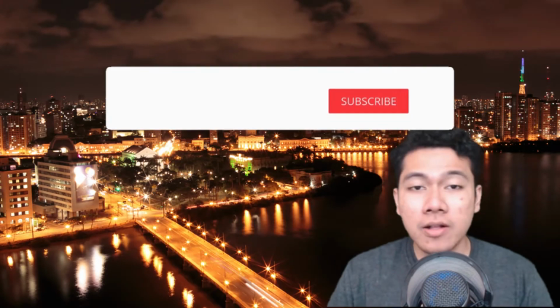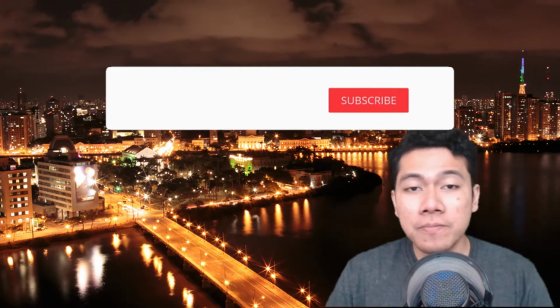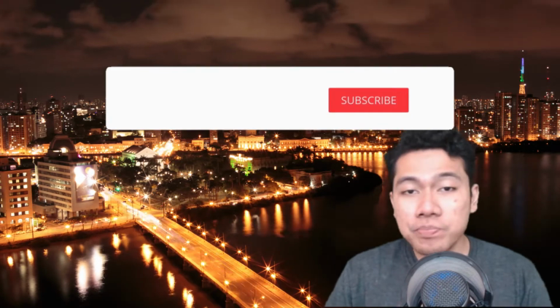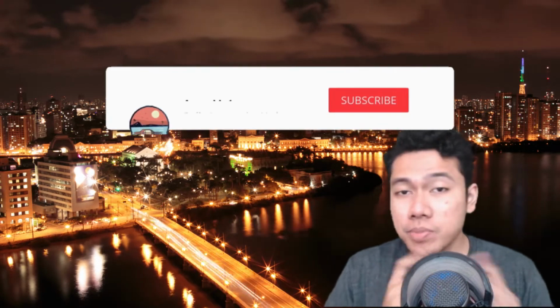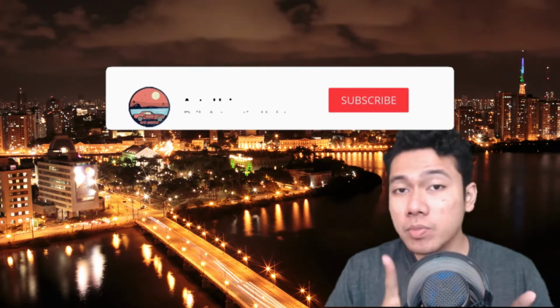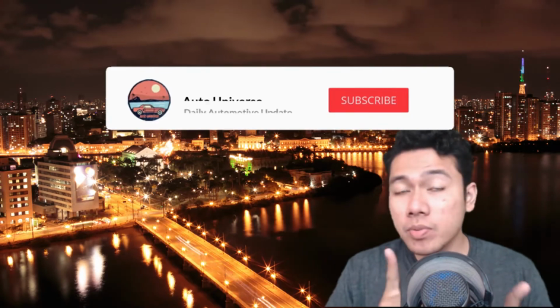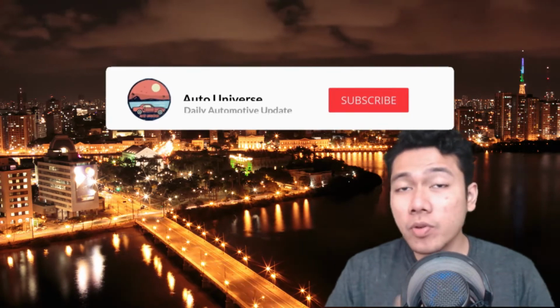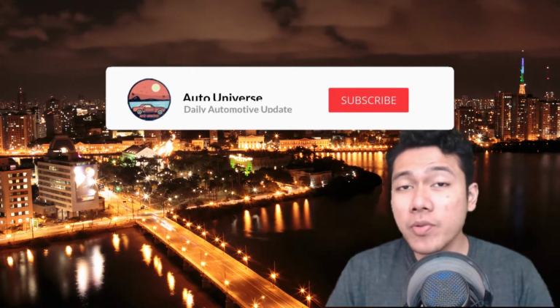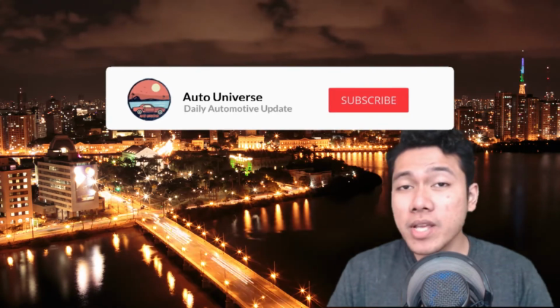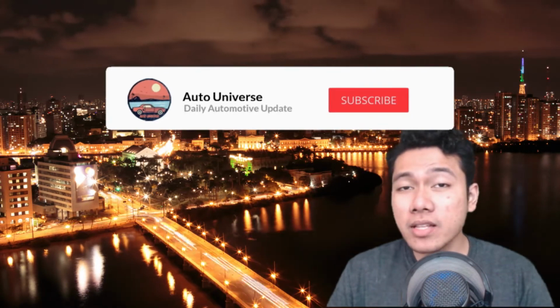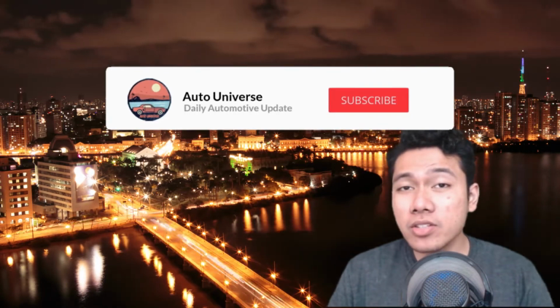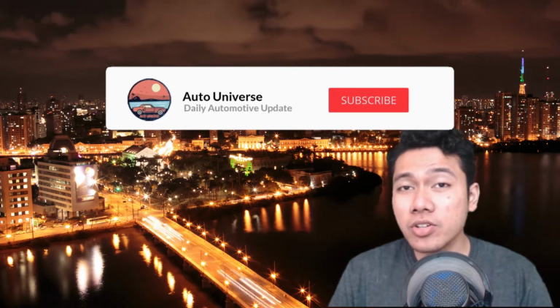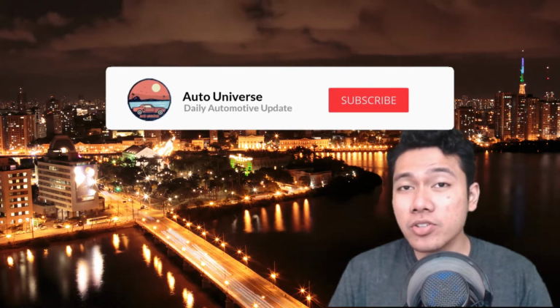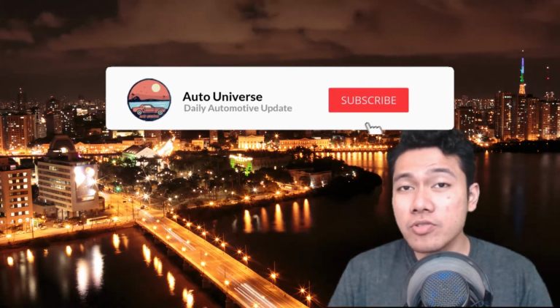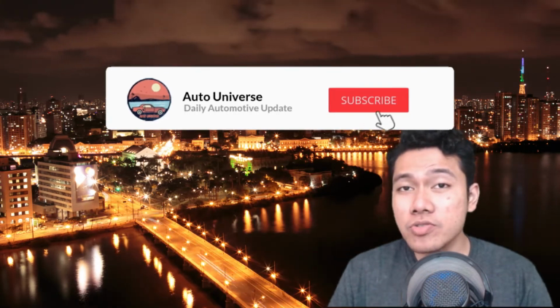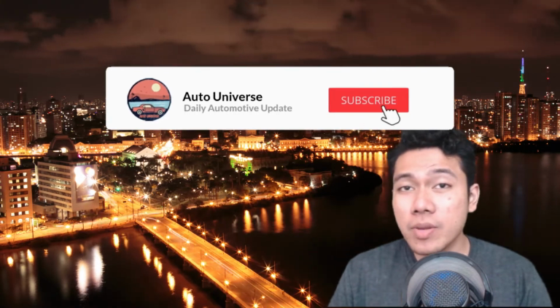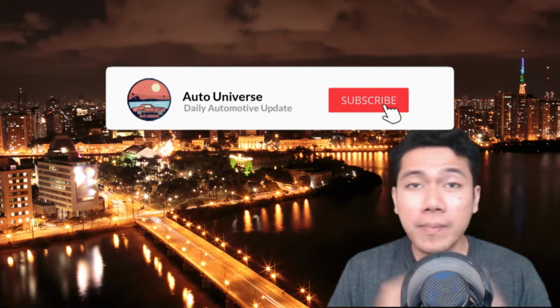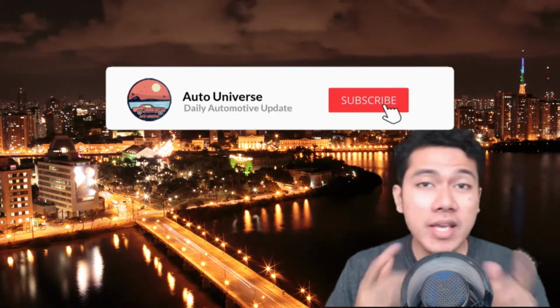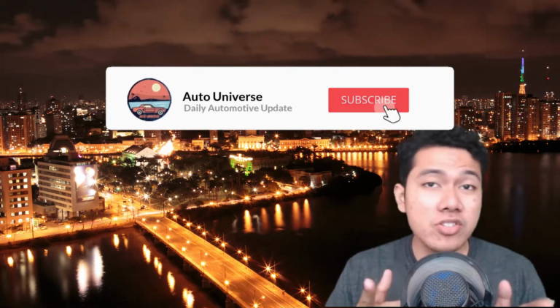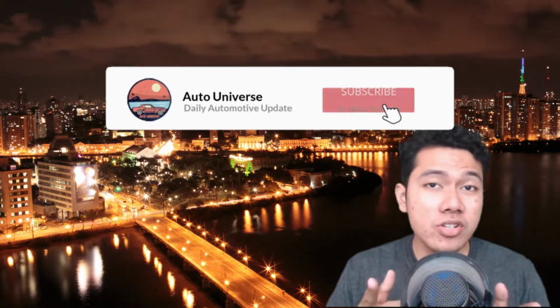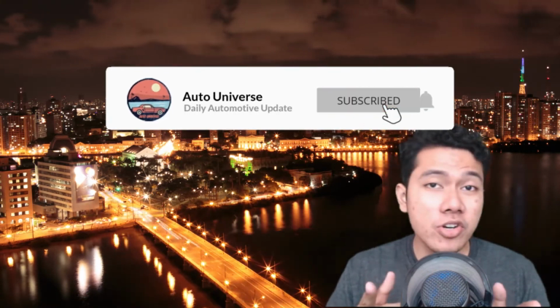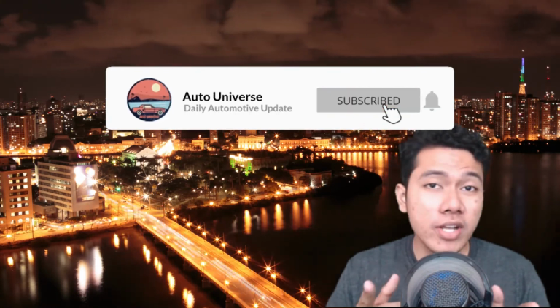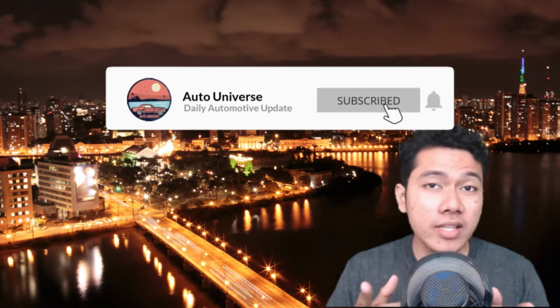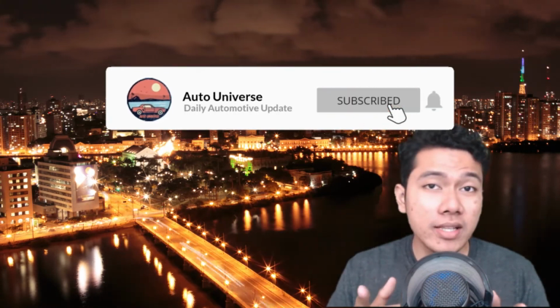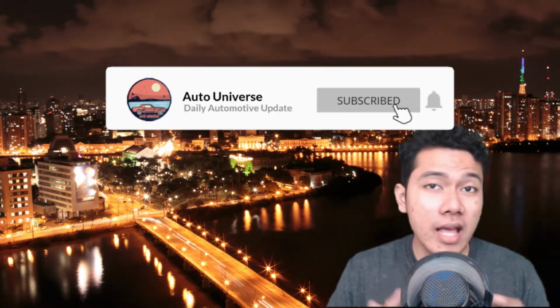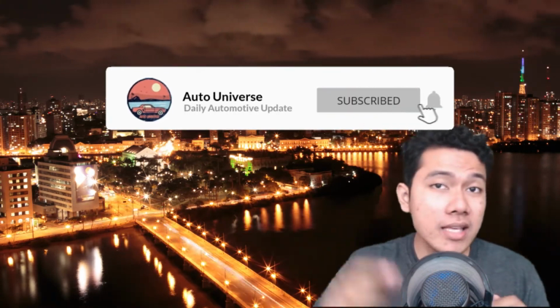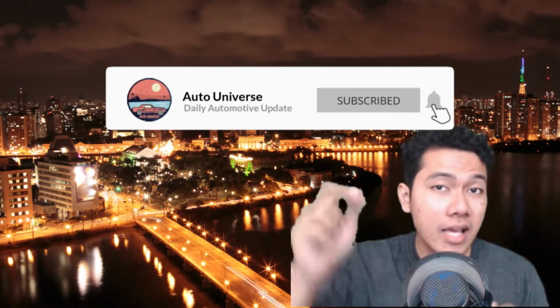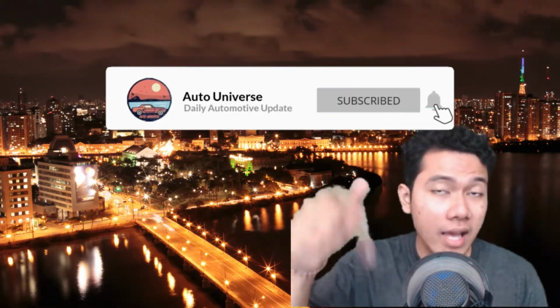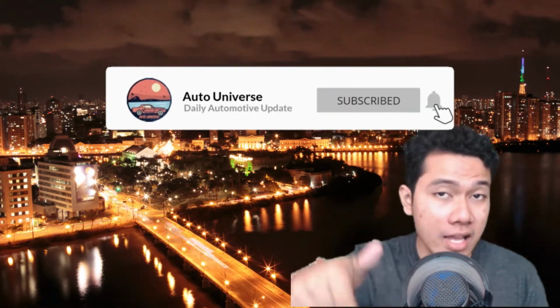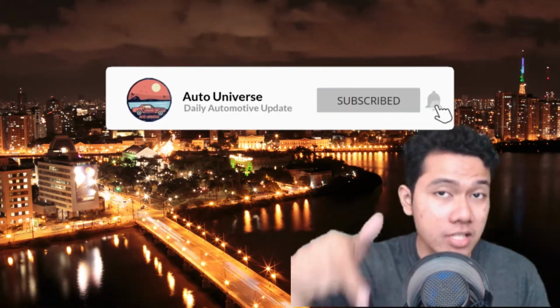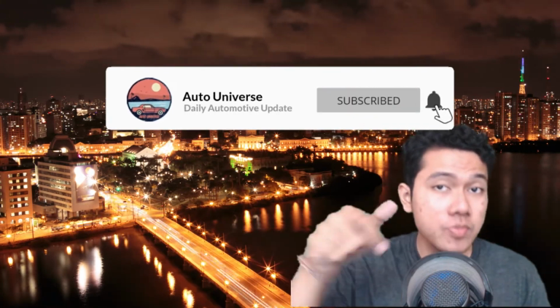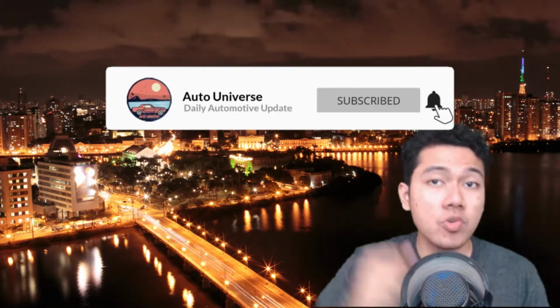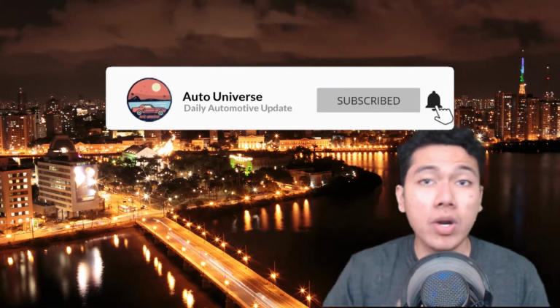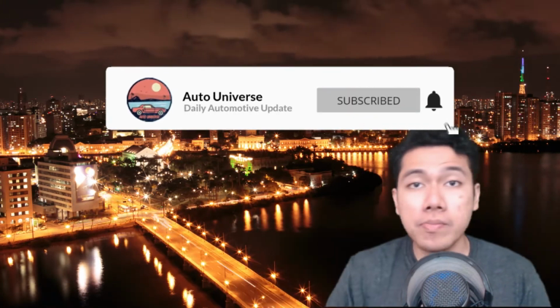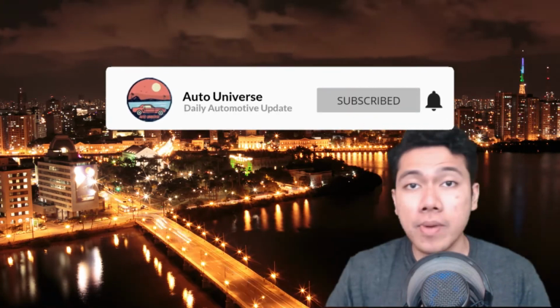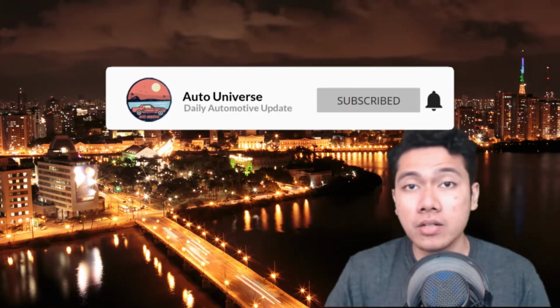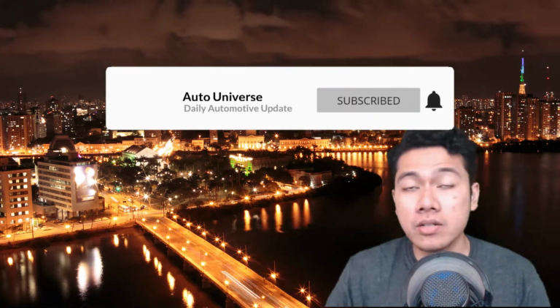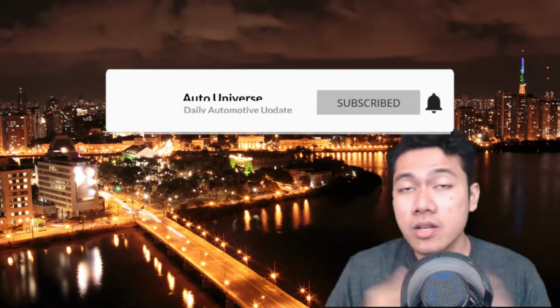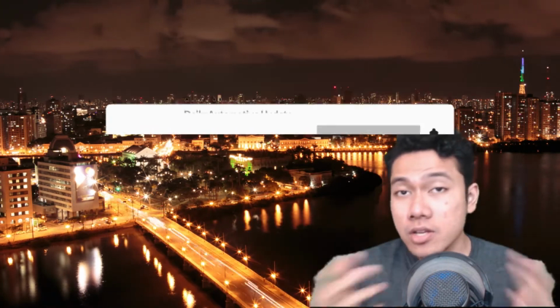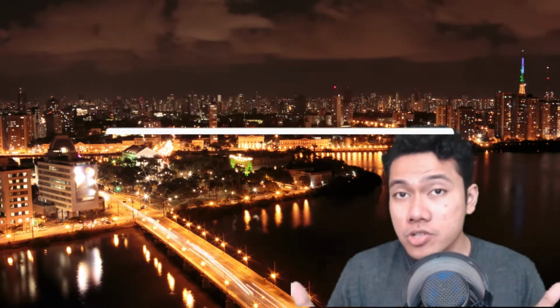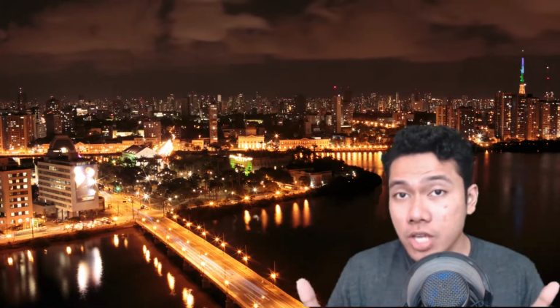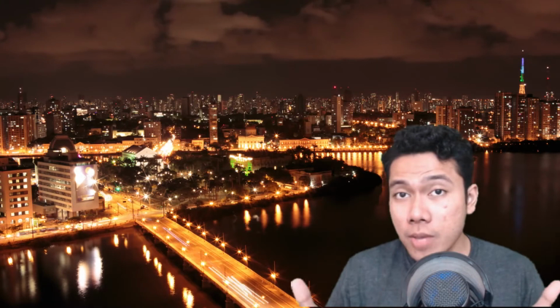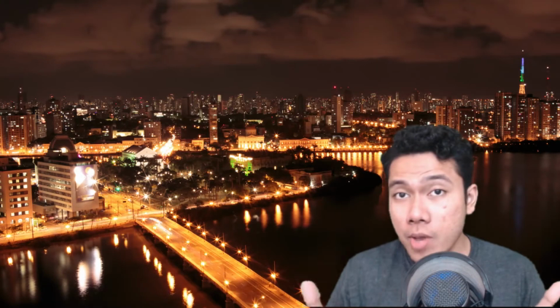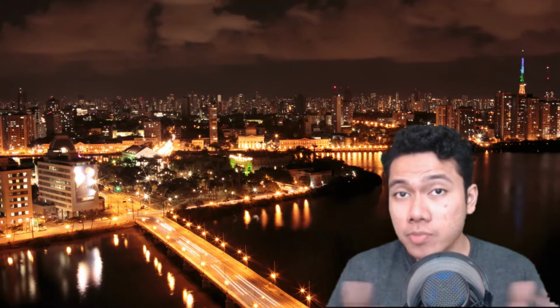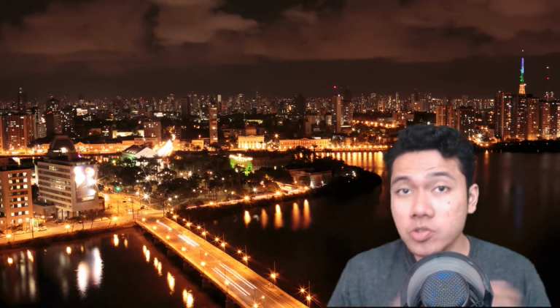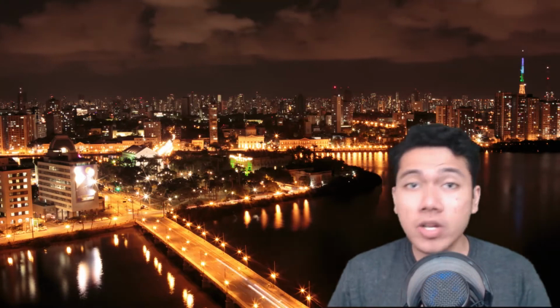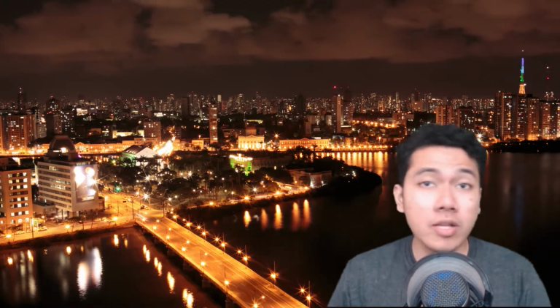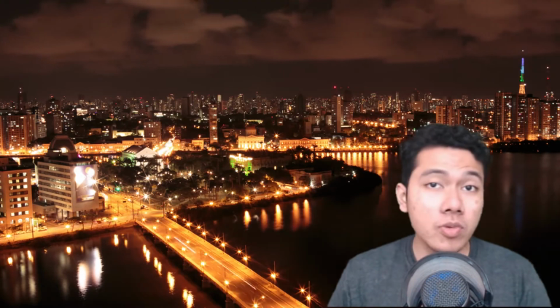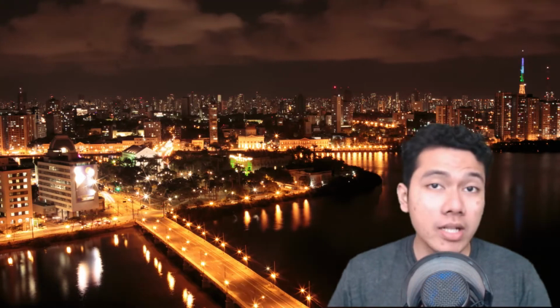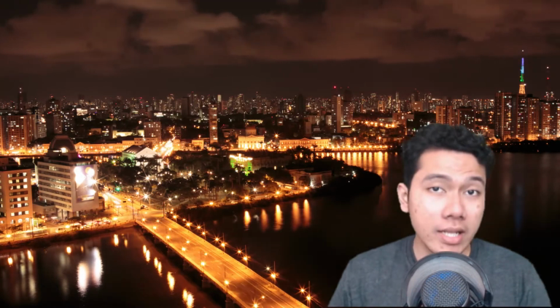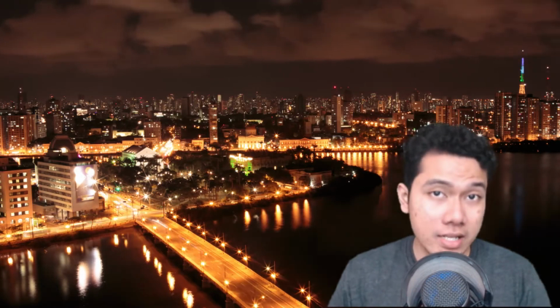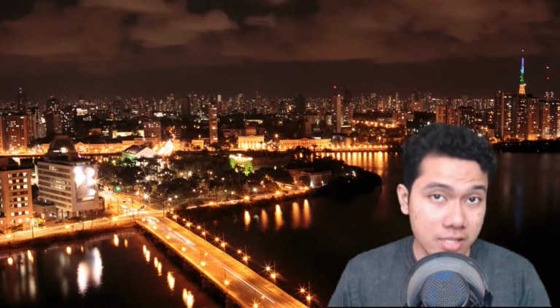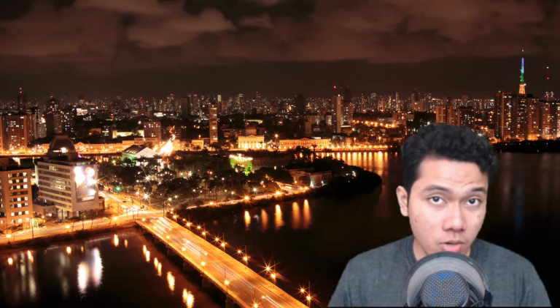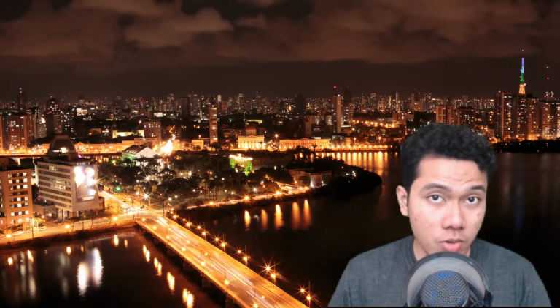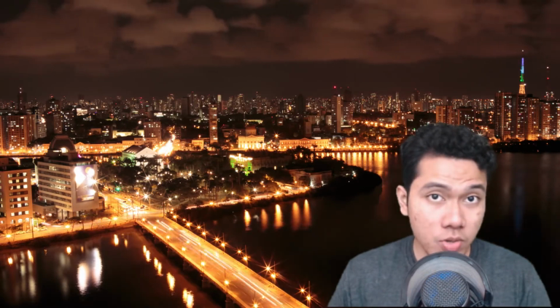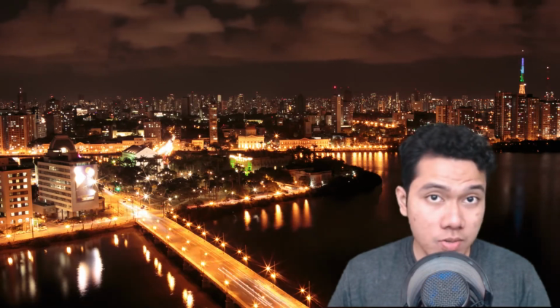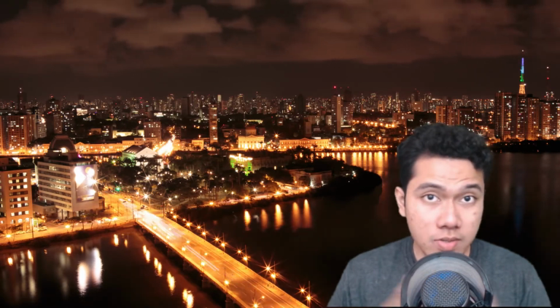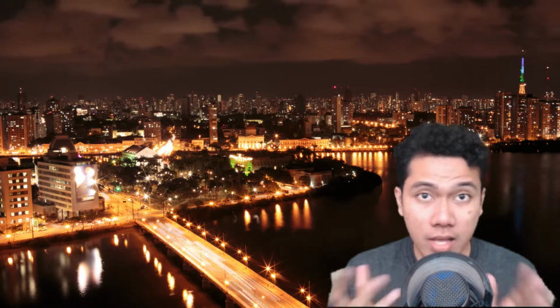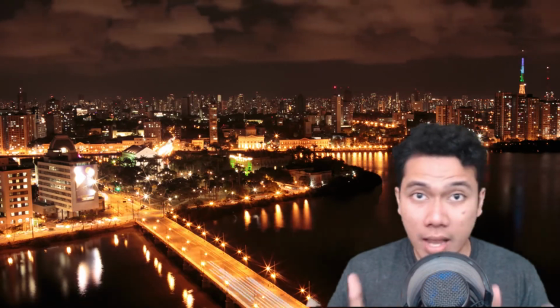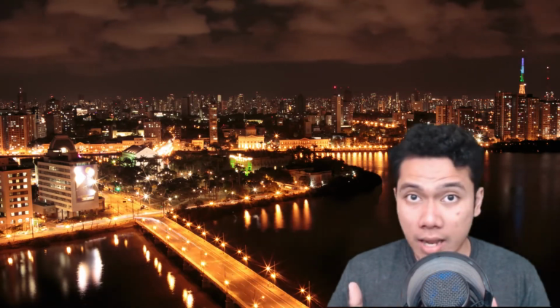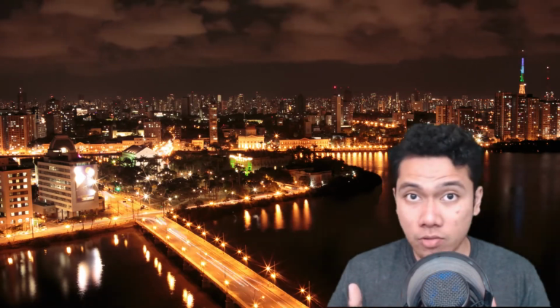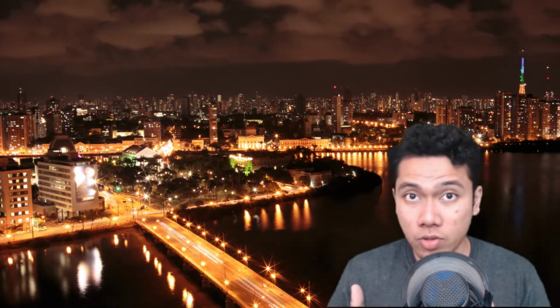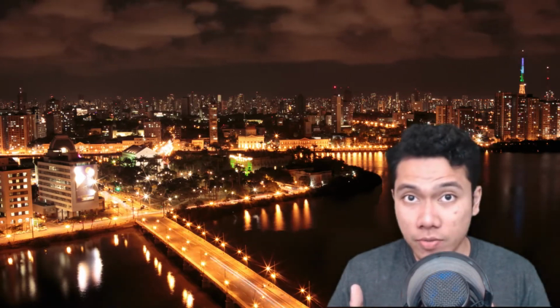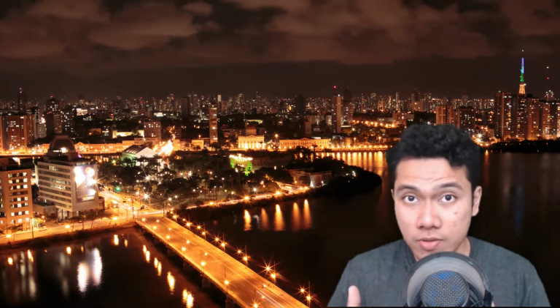But before we get into the news, make sure you hit that like and subscribe button to keep you up to date with the latest auto news and reviews.